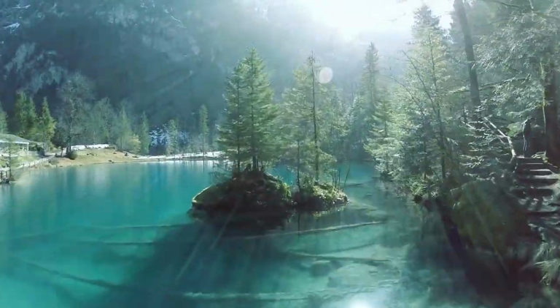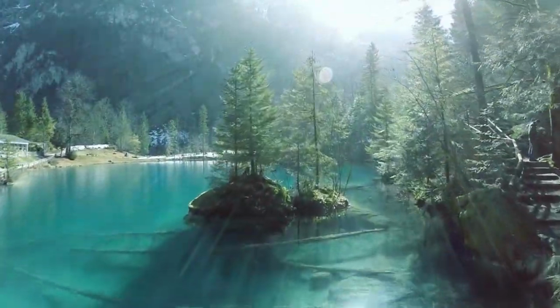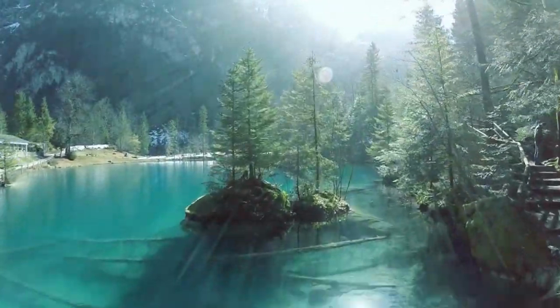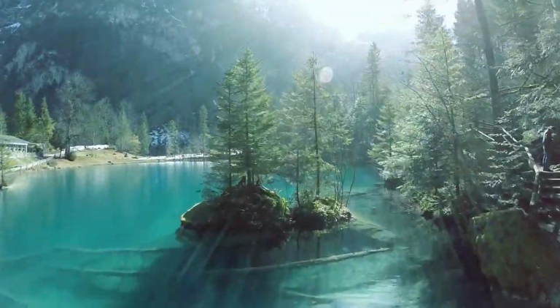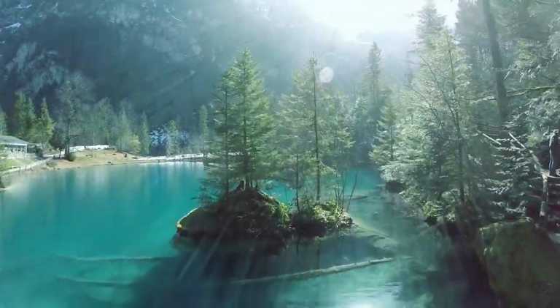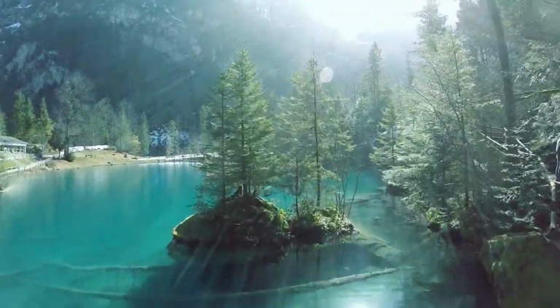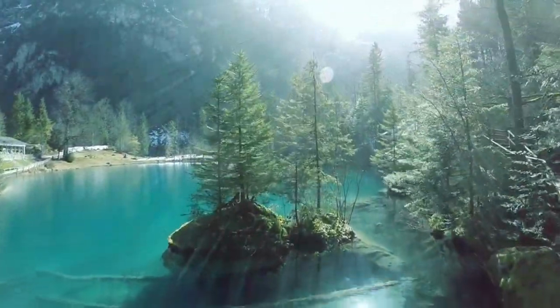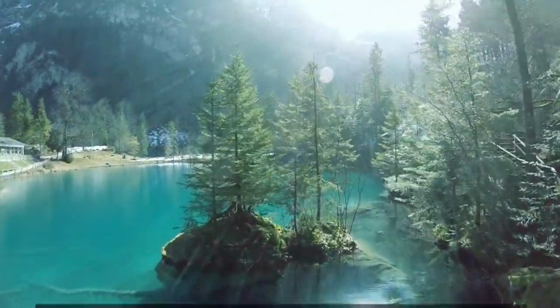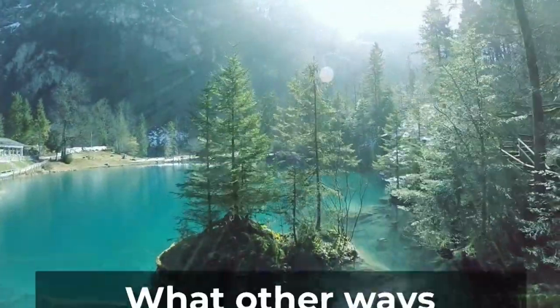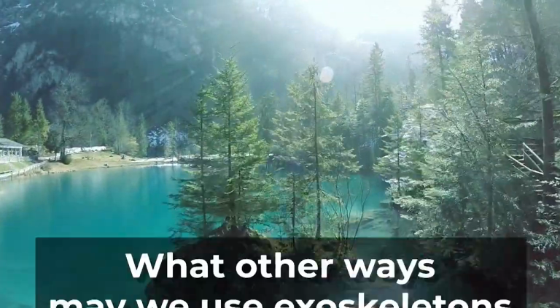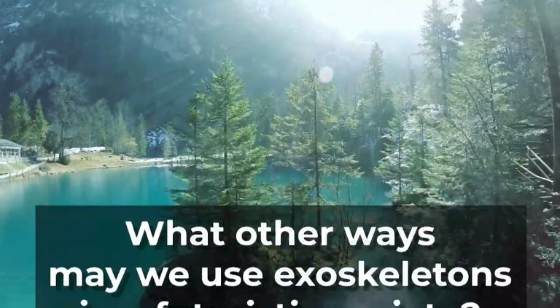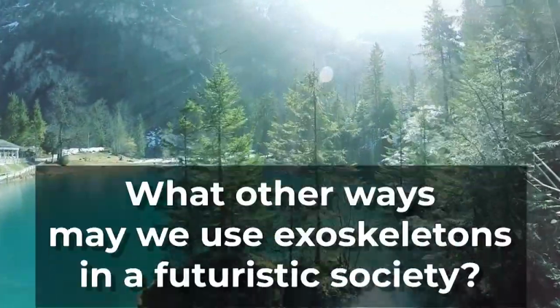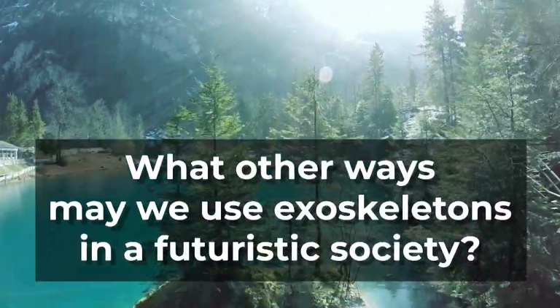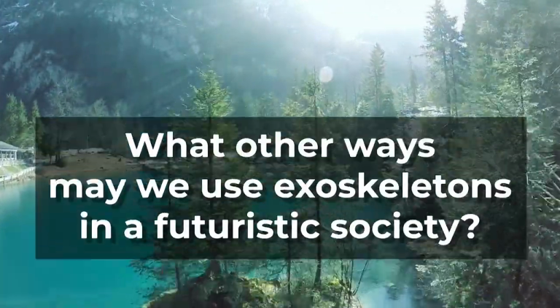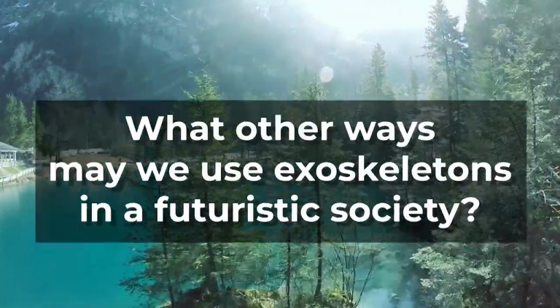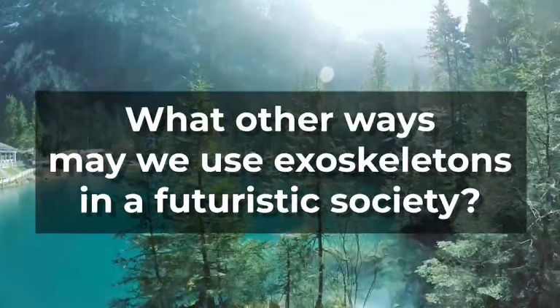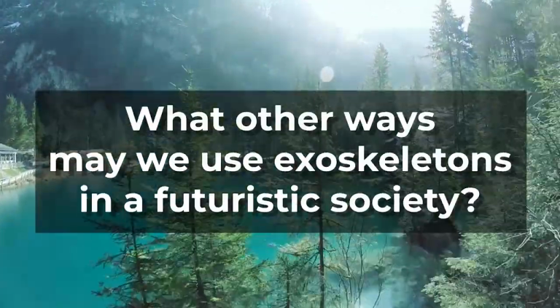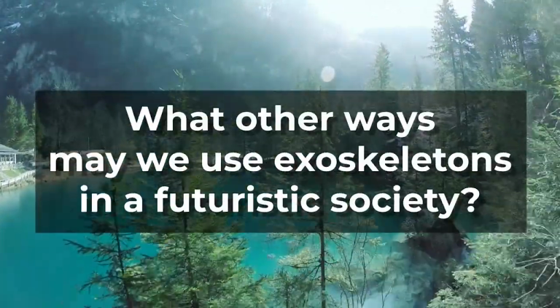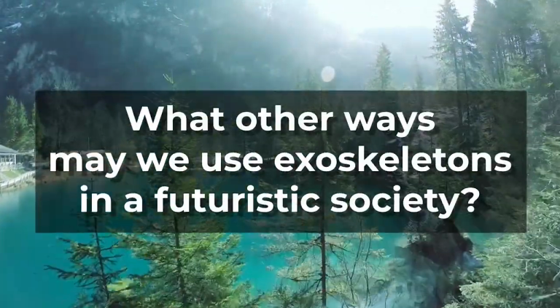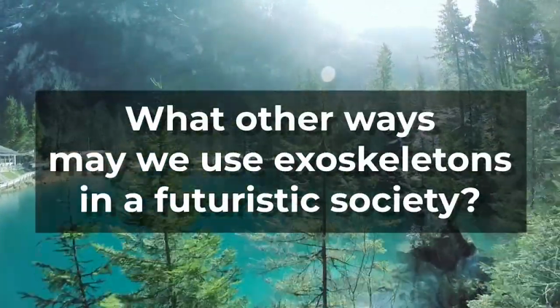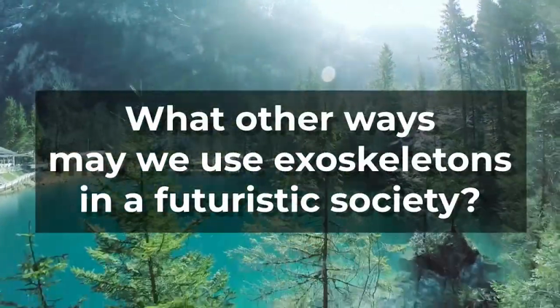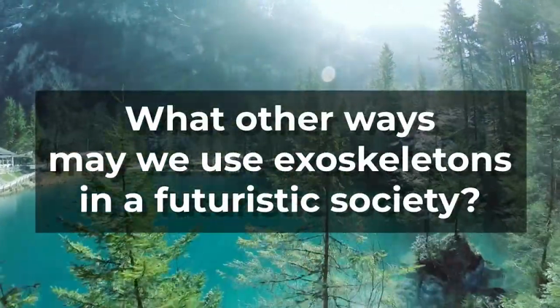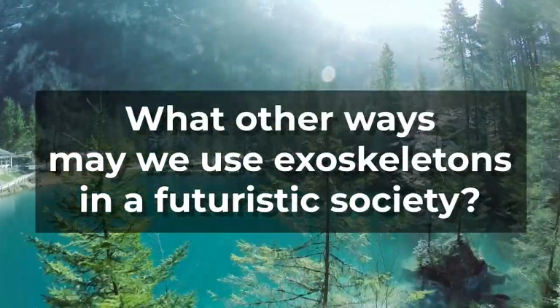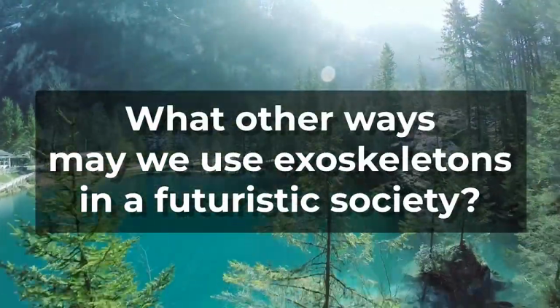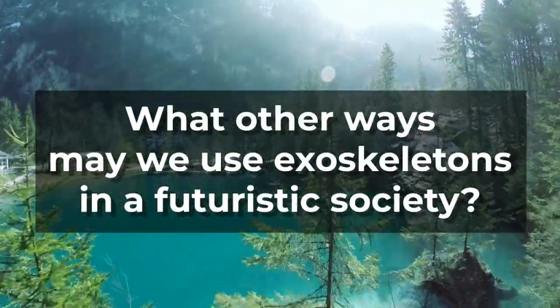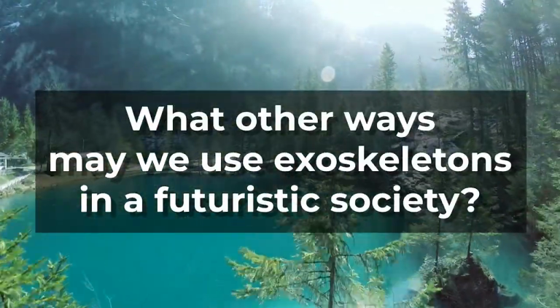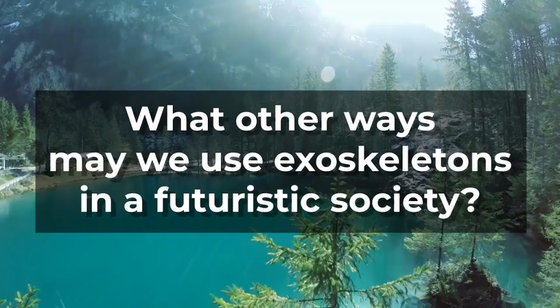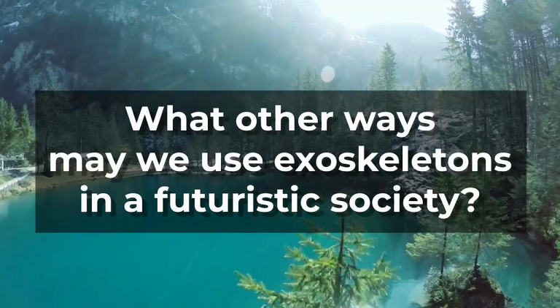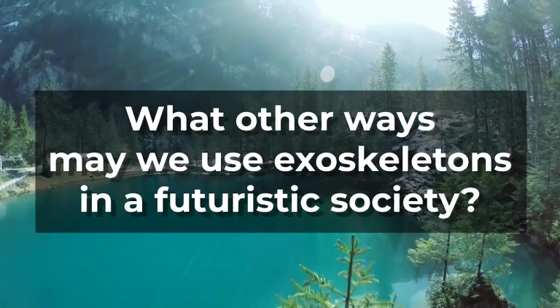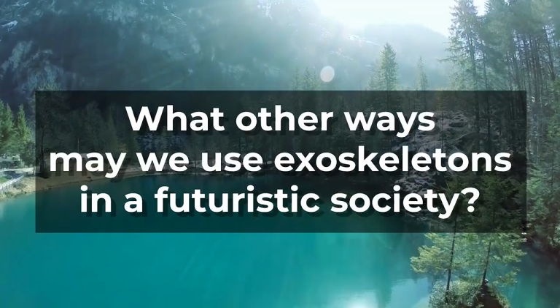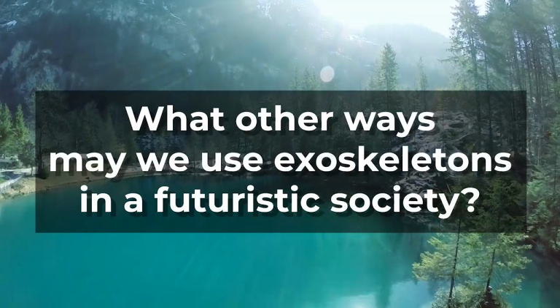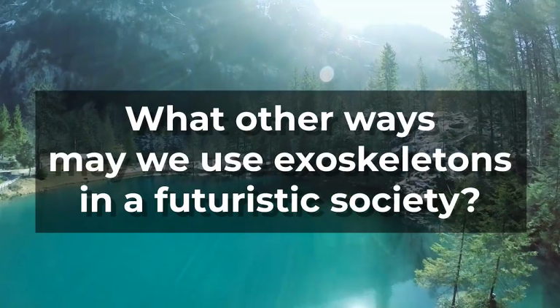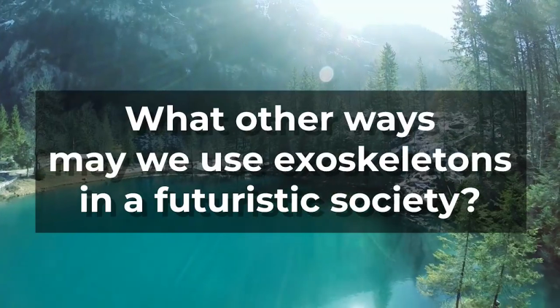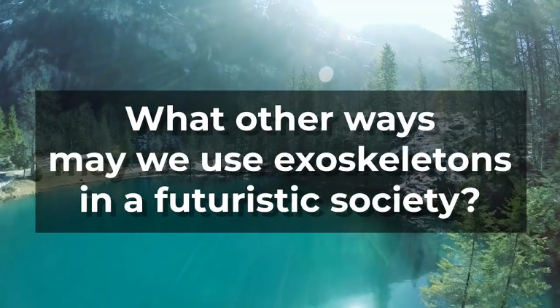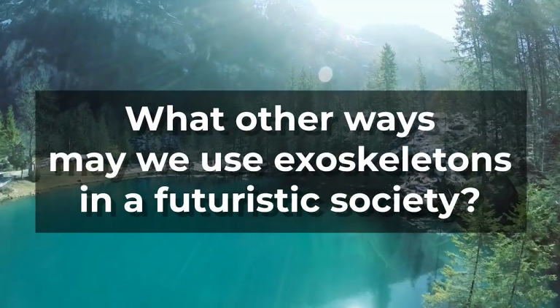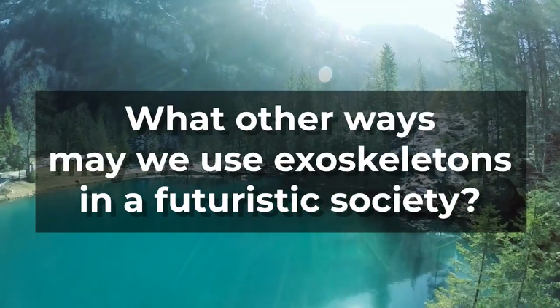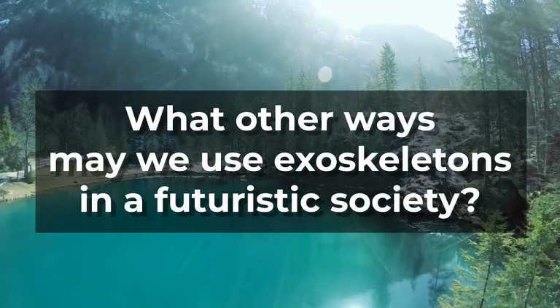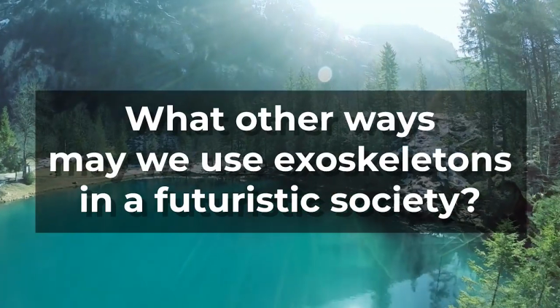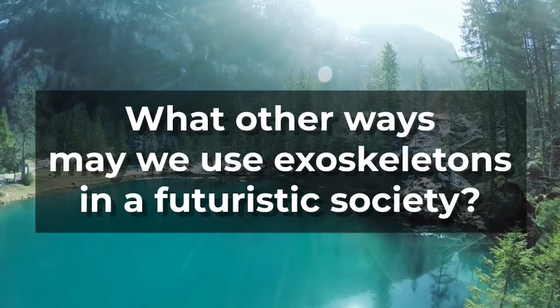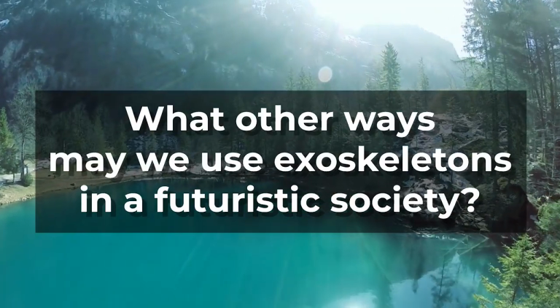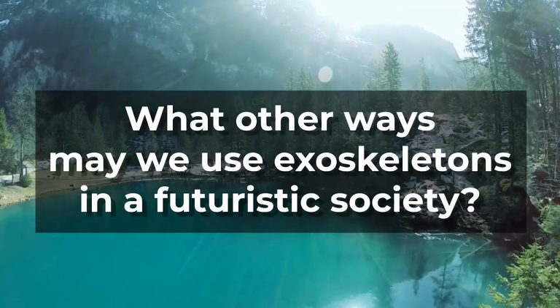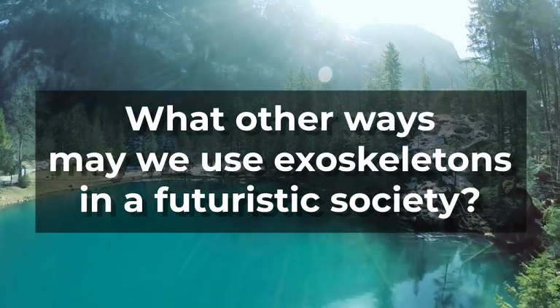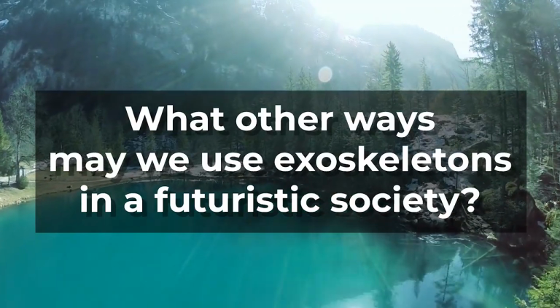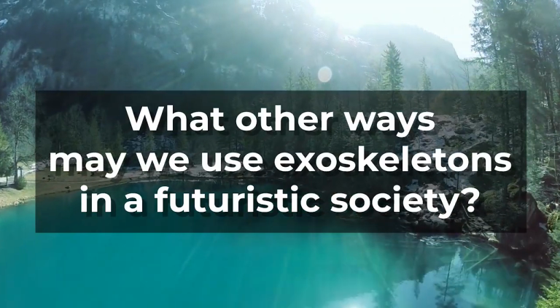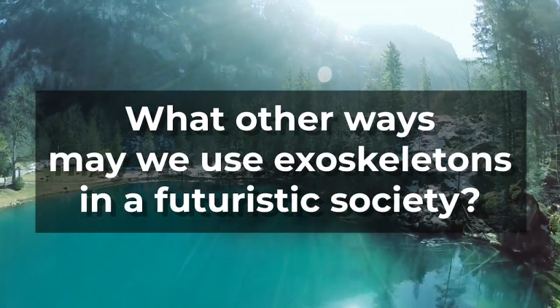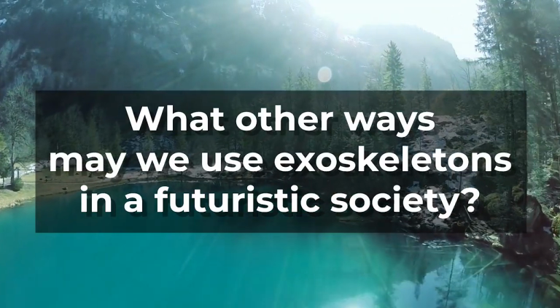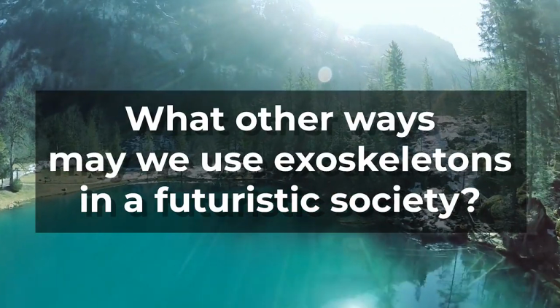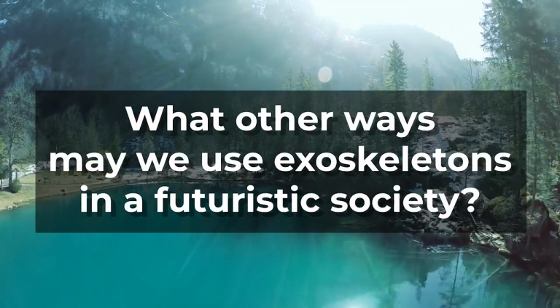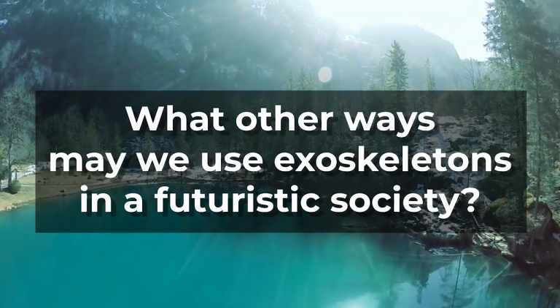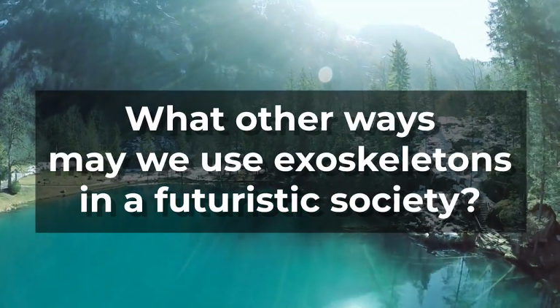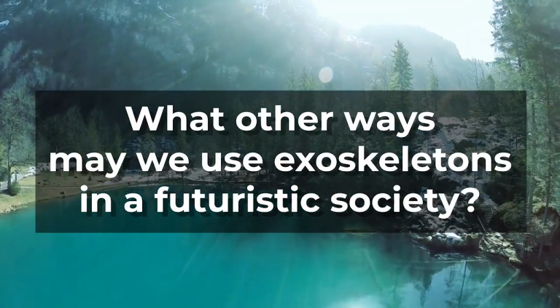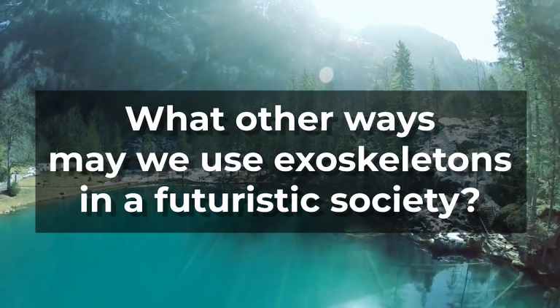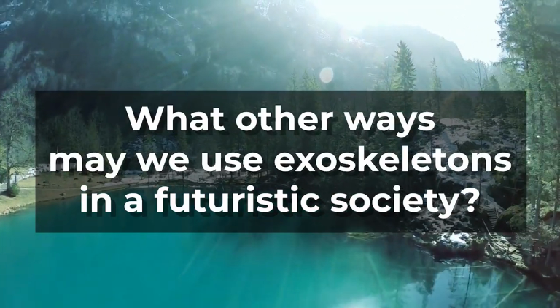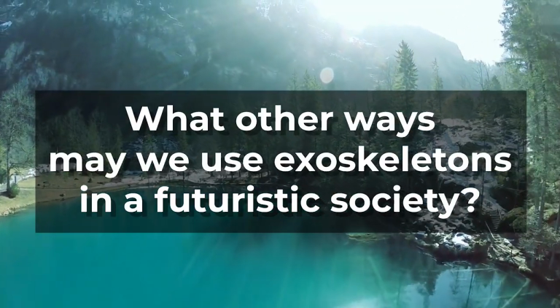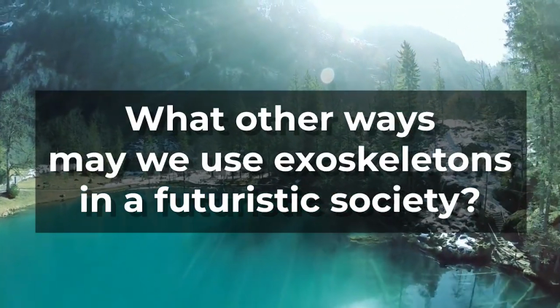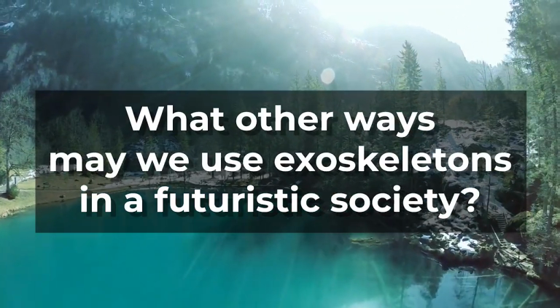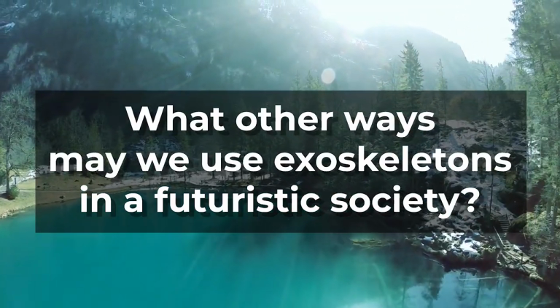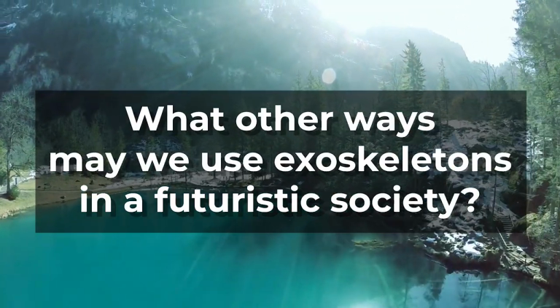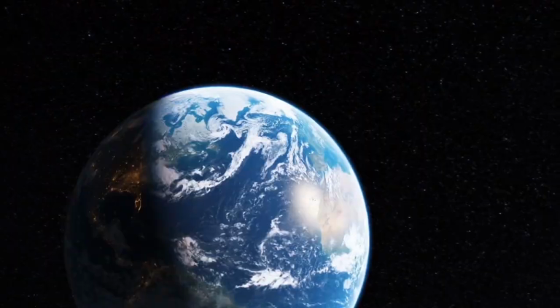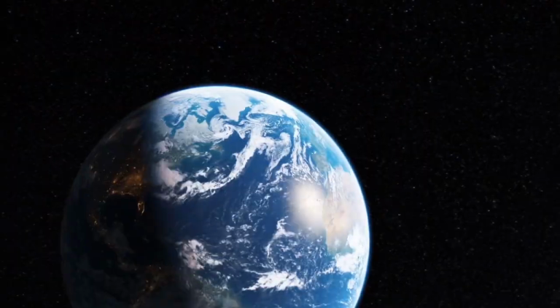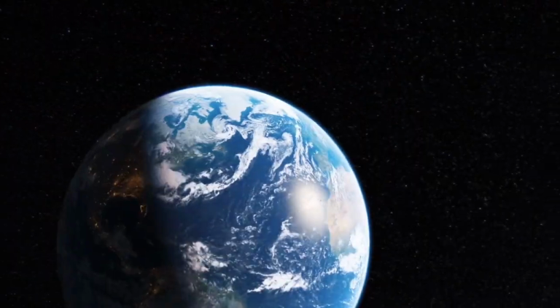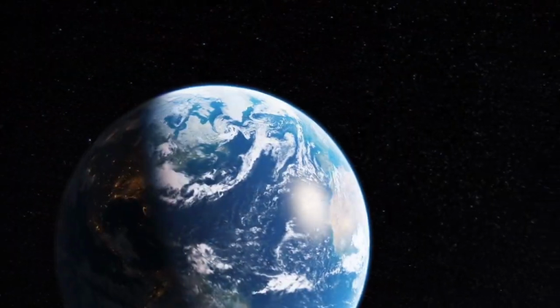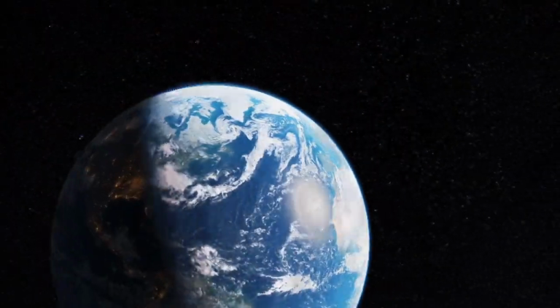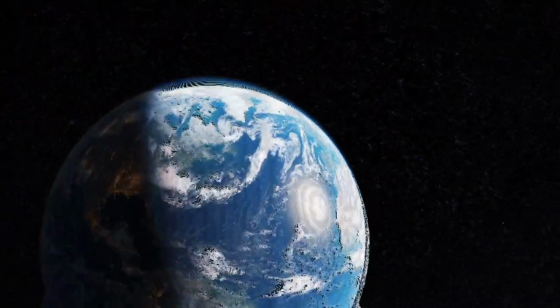Today's question: what other applications of exoskeletons may you see in the future? Thanks for watching.